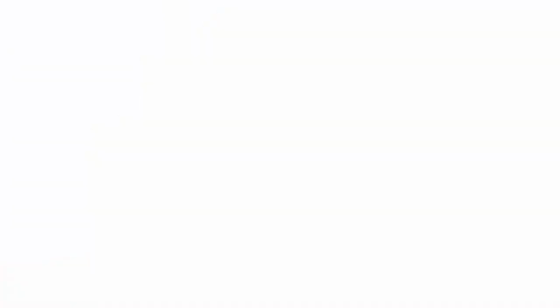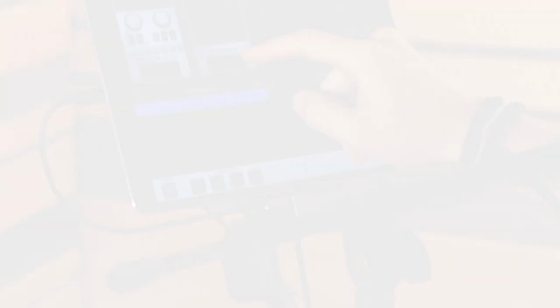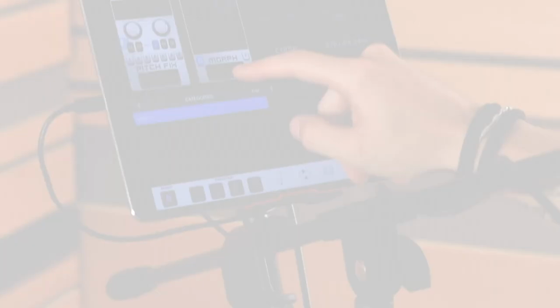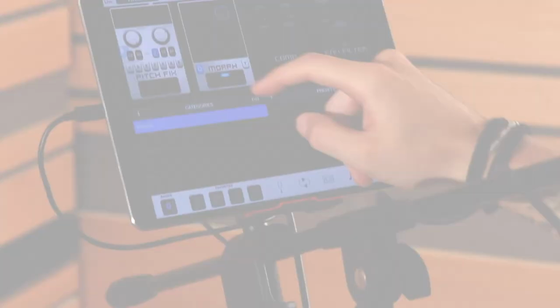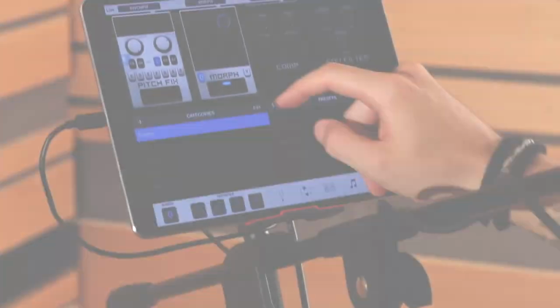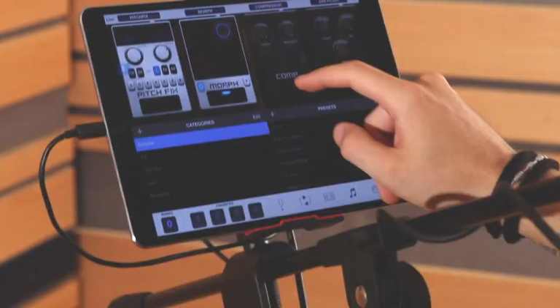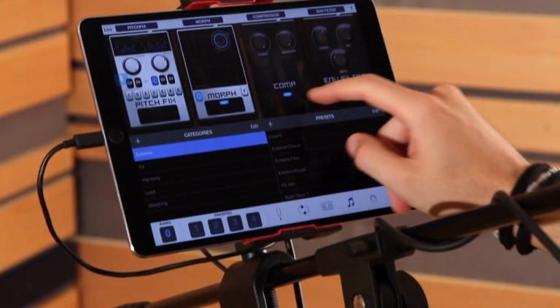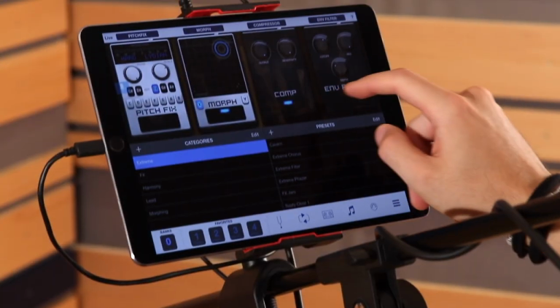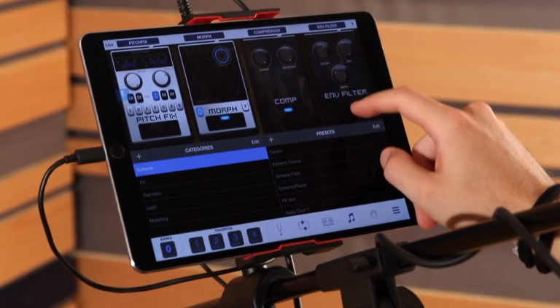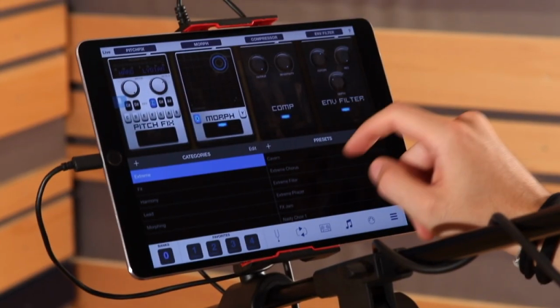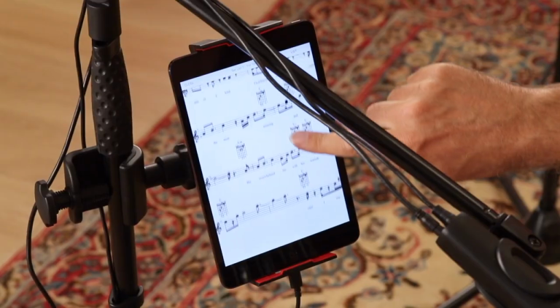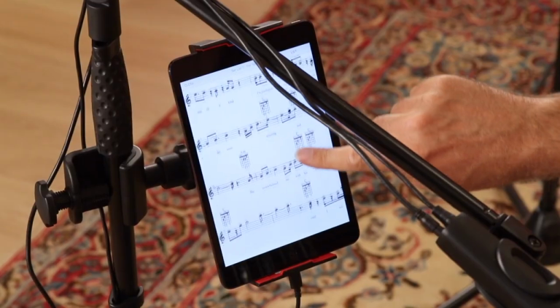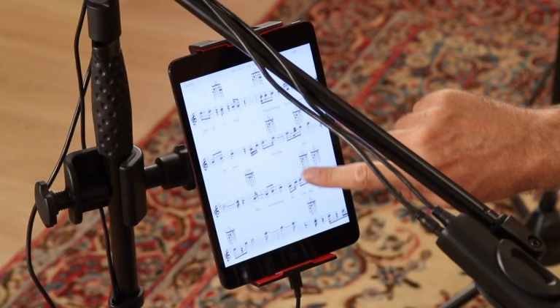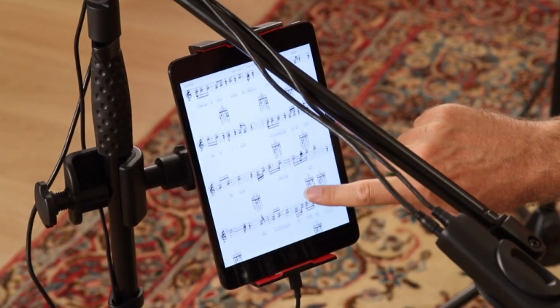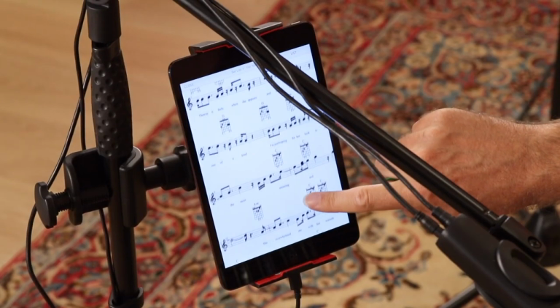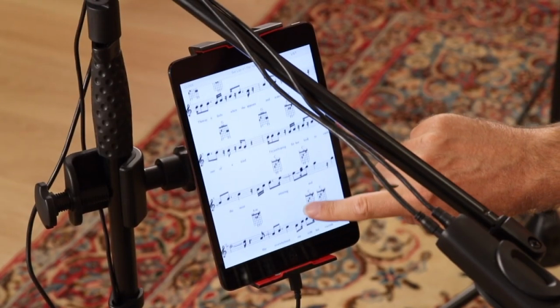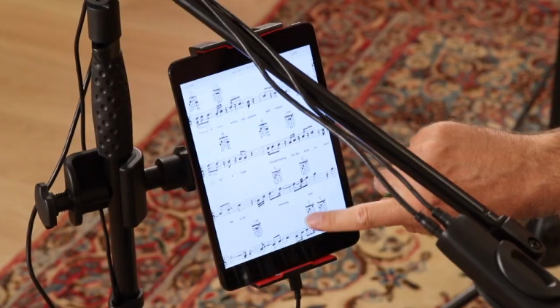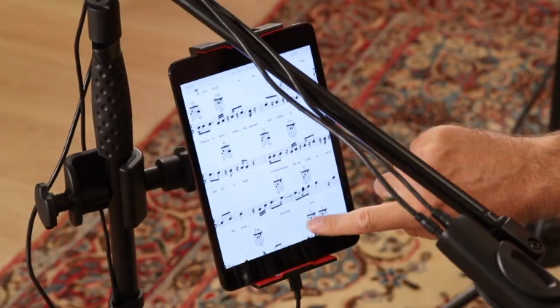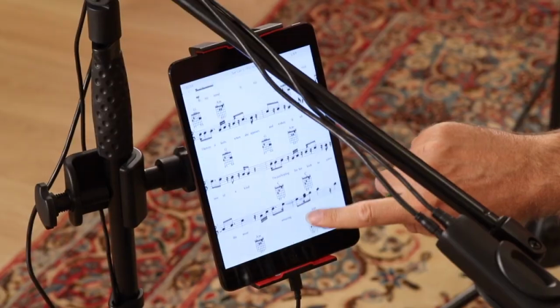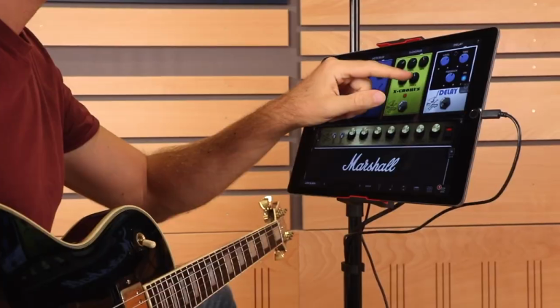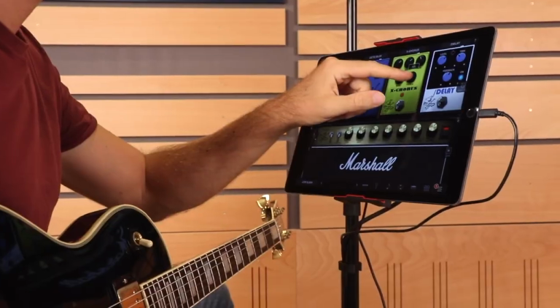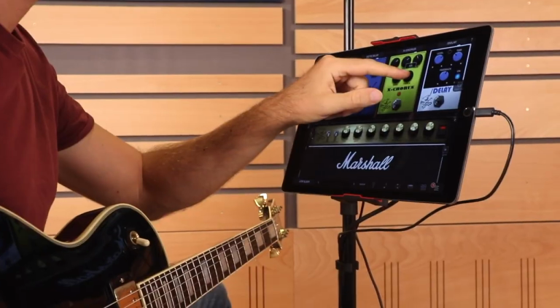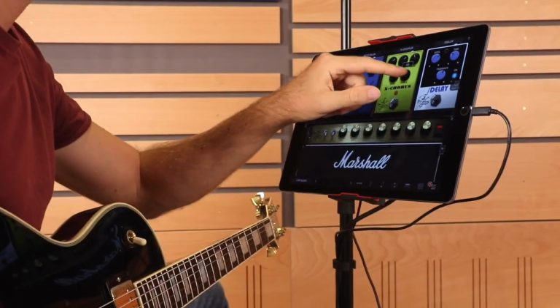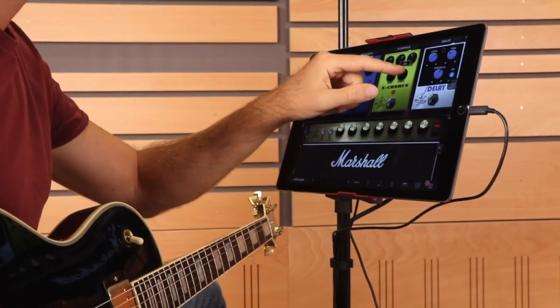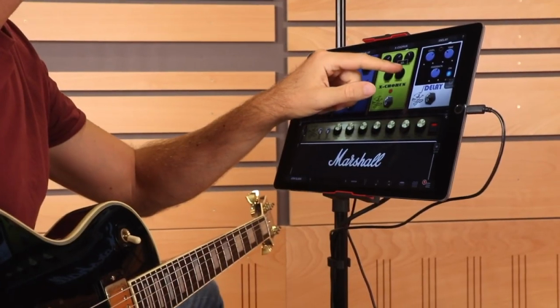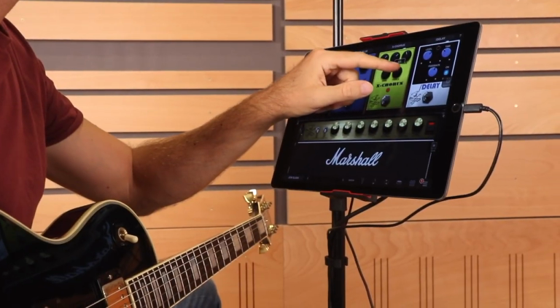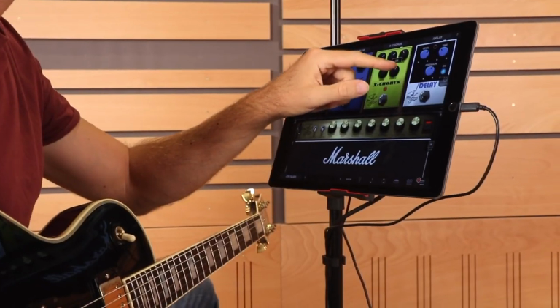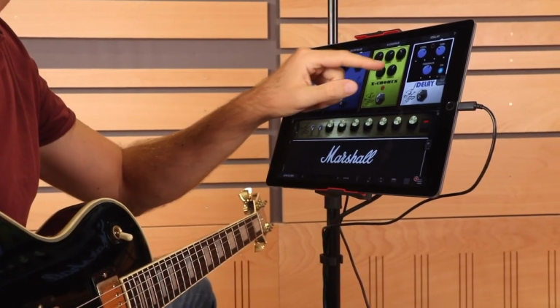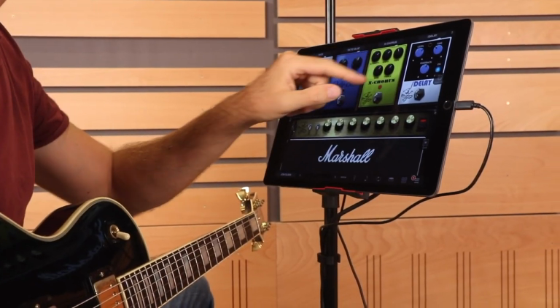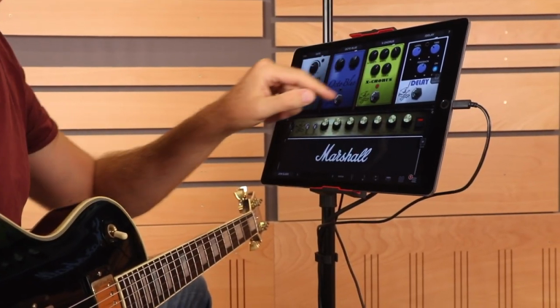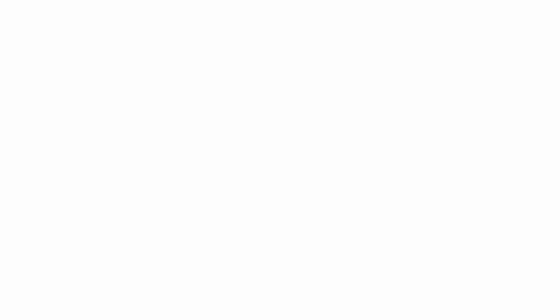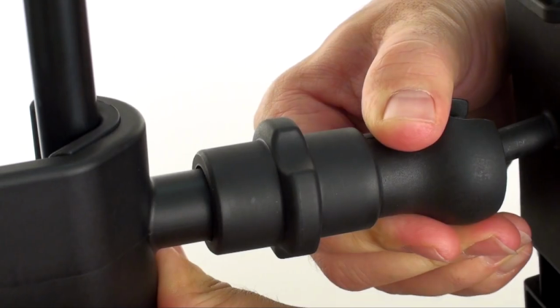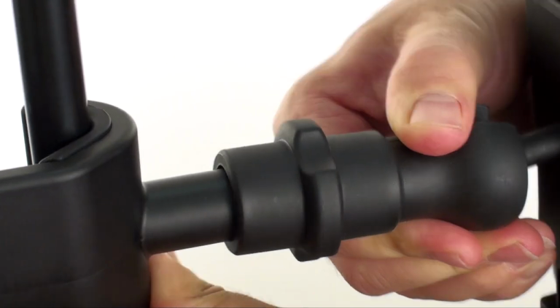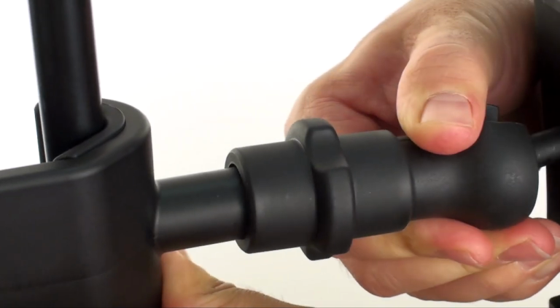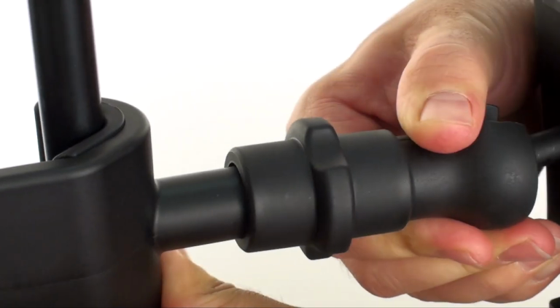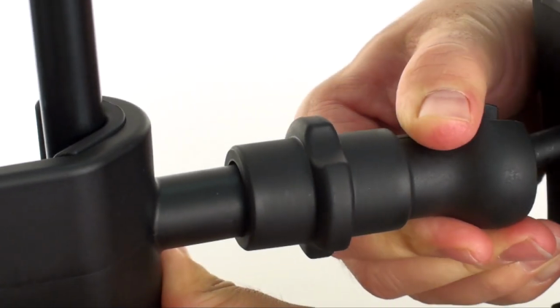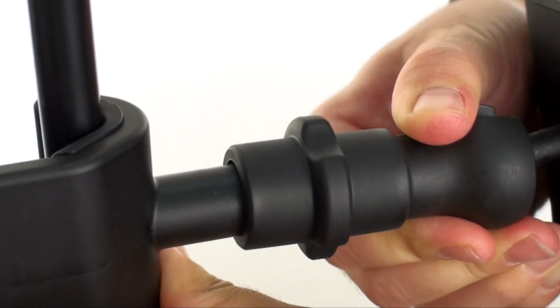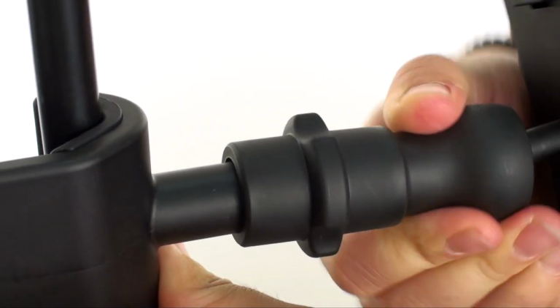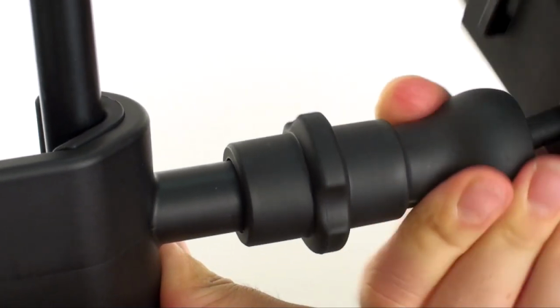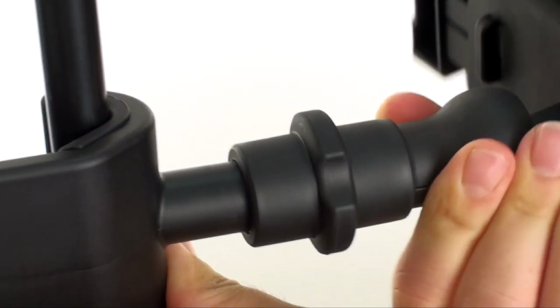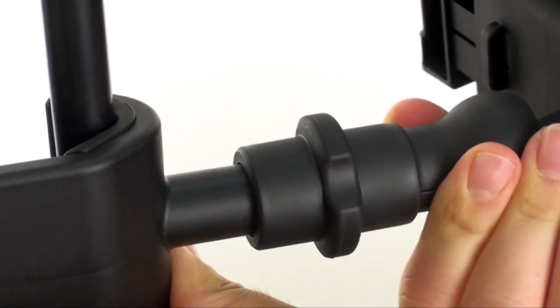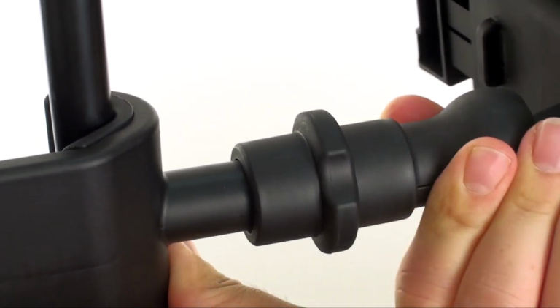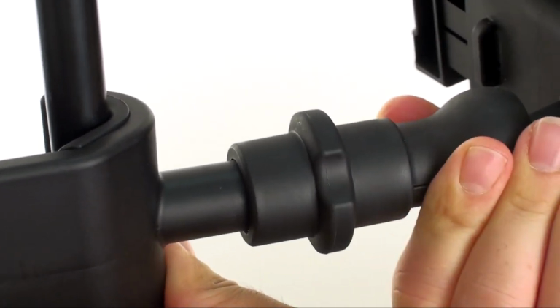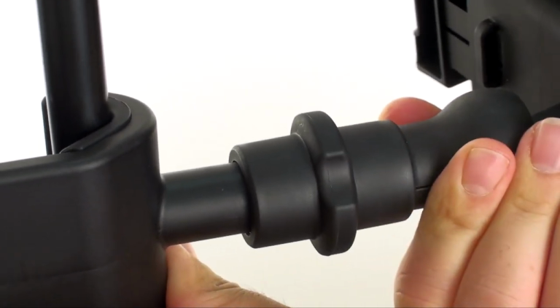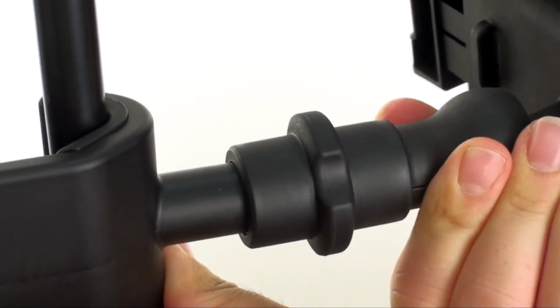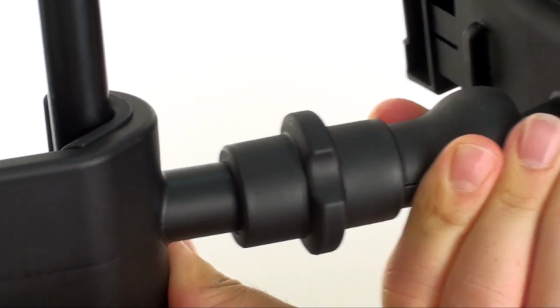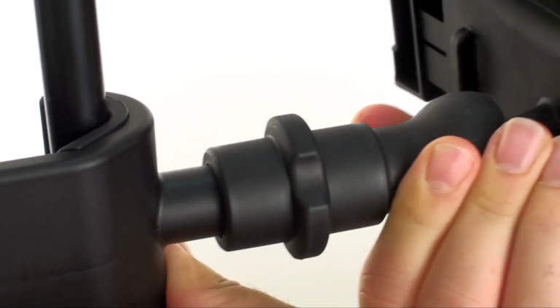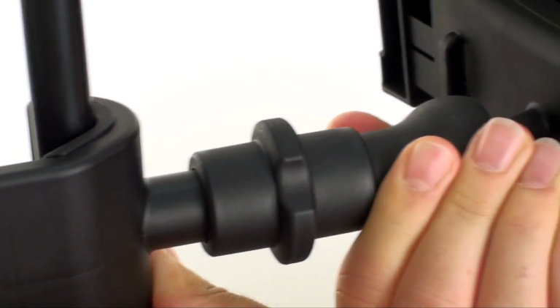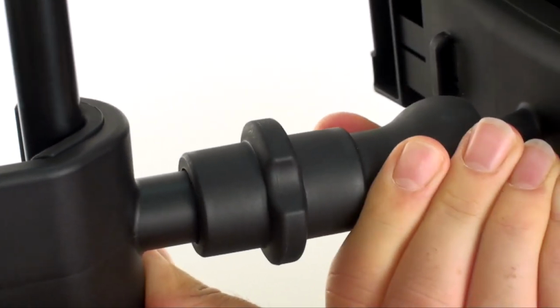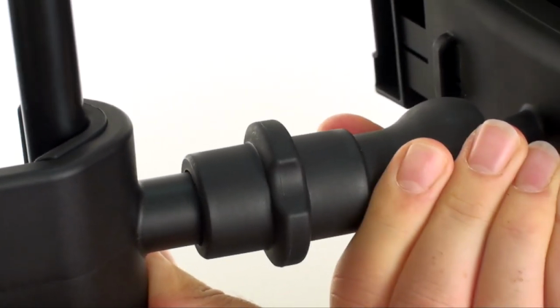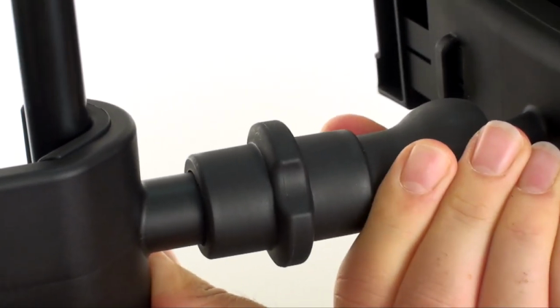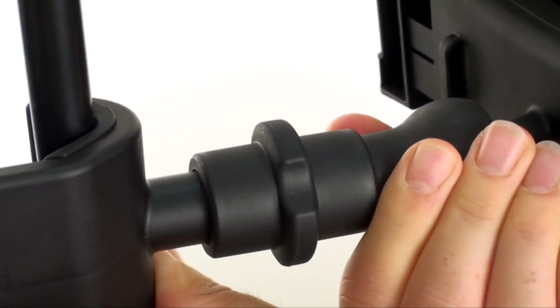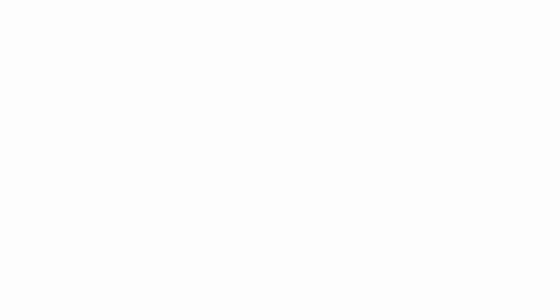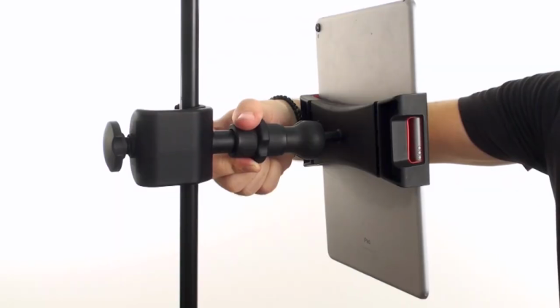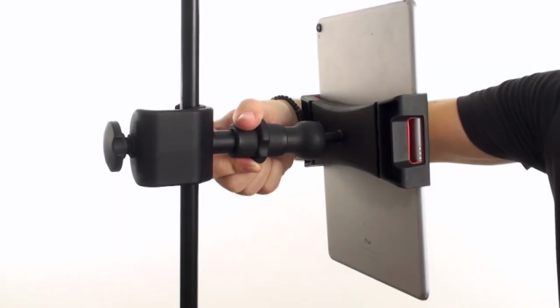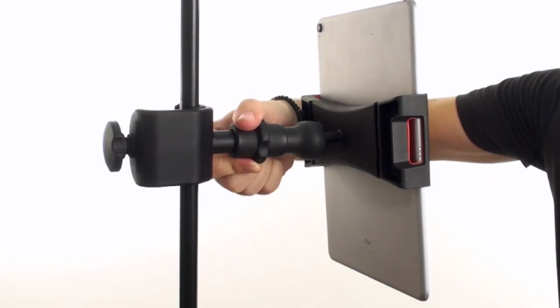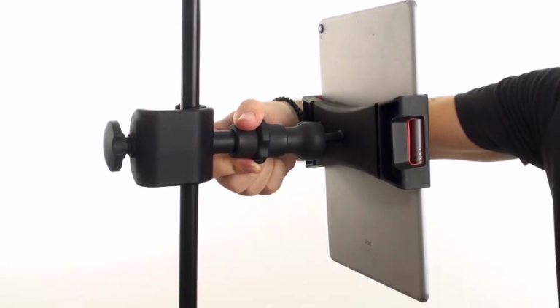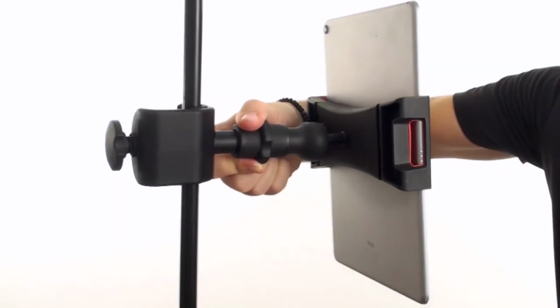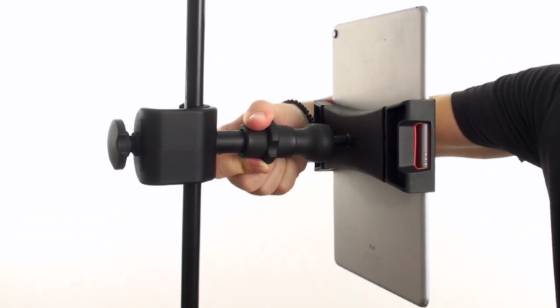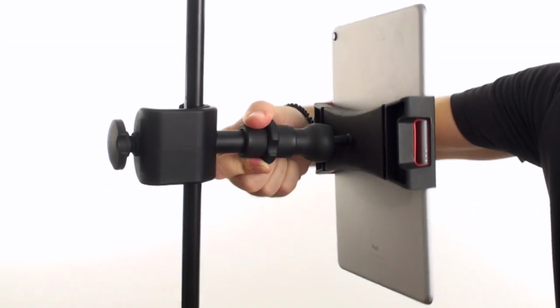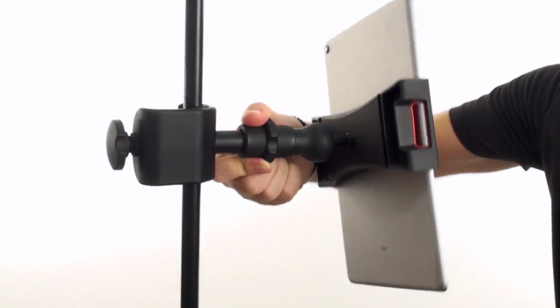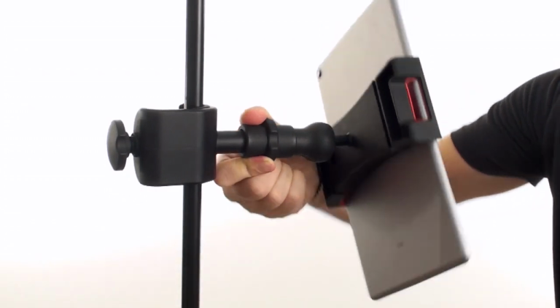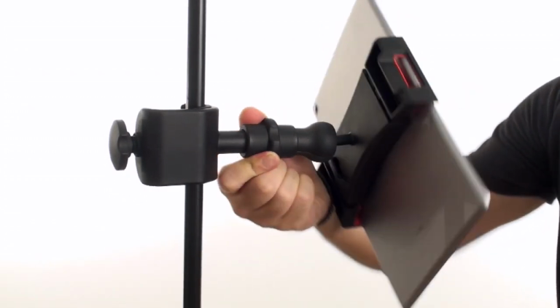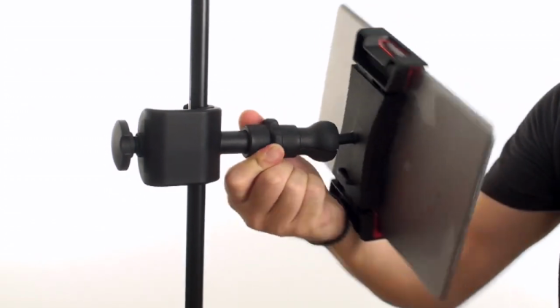Need to quickly change from vertical to horizontal orientation? Just pull the bracket forward, rotate, and release to snap into place.